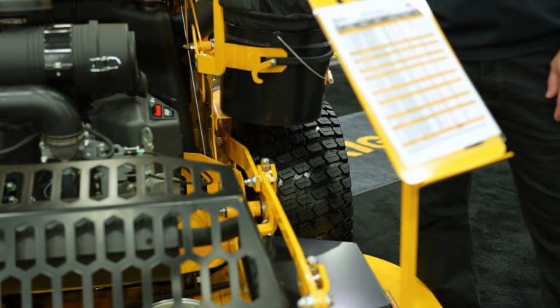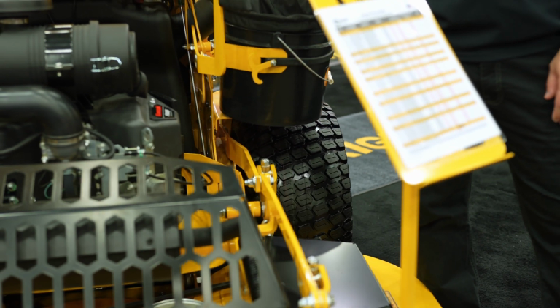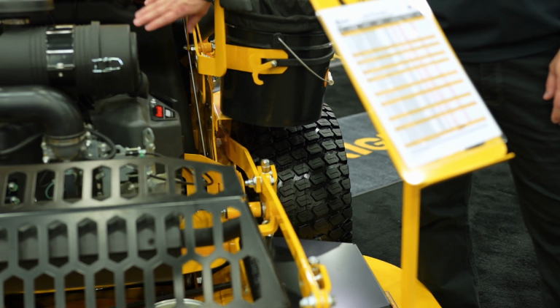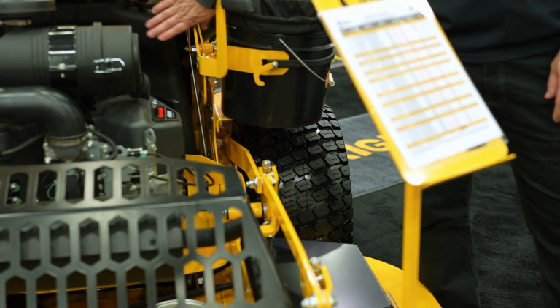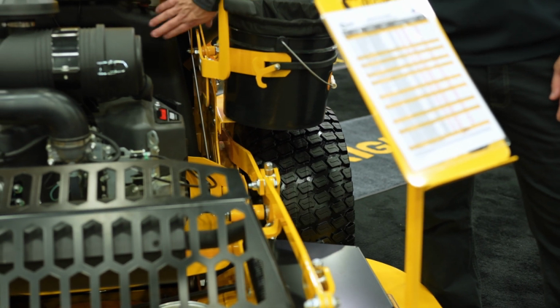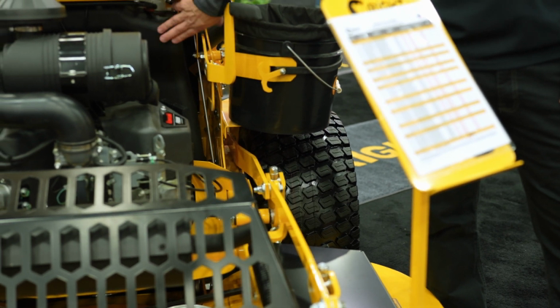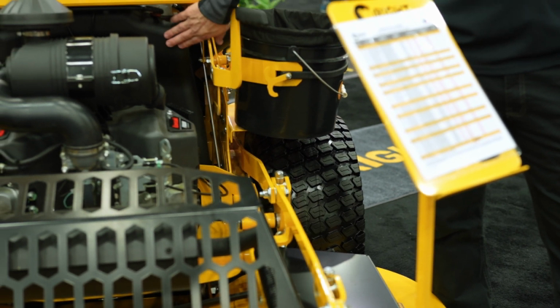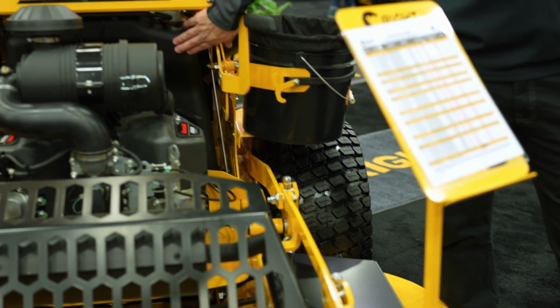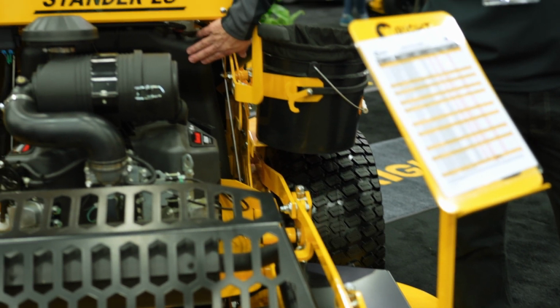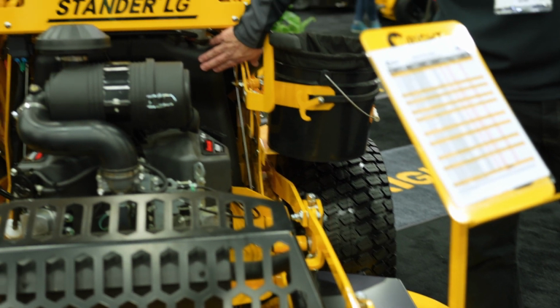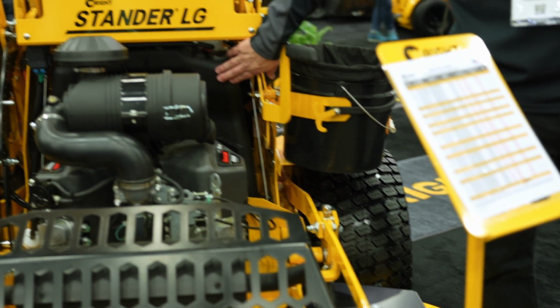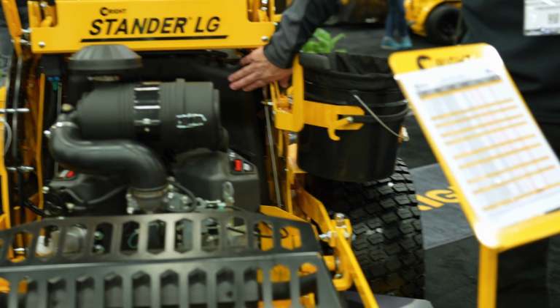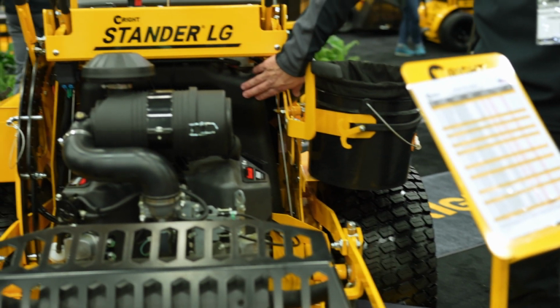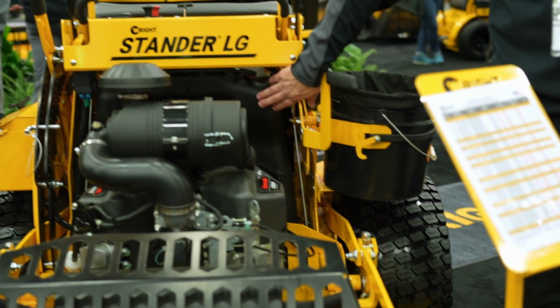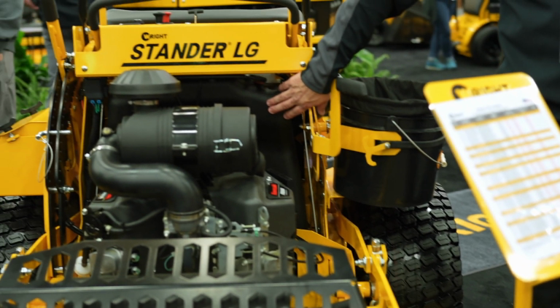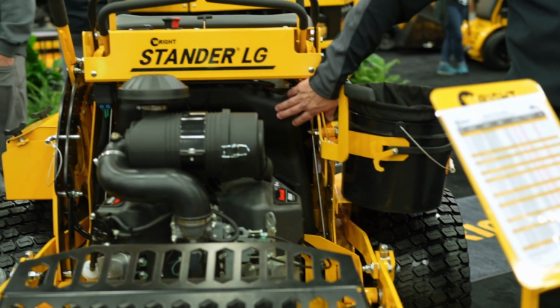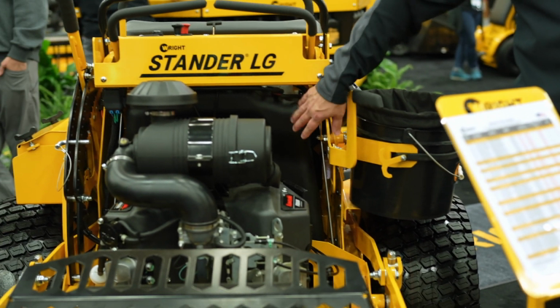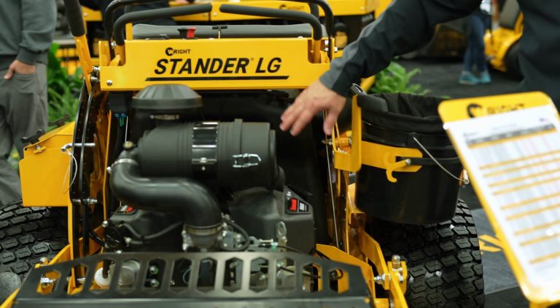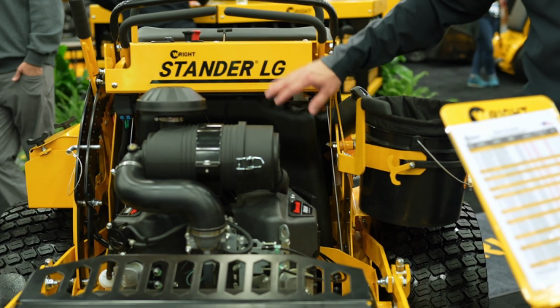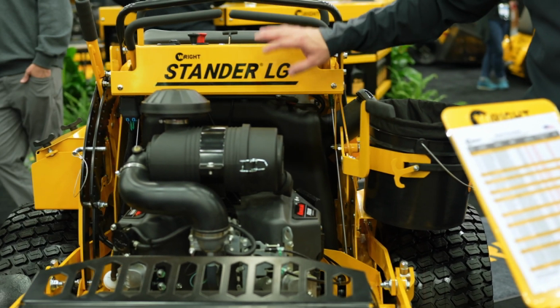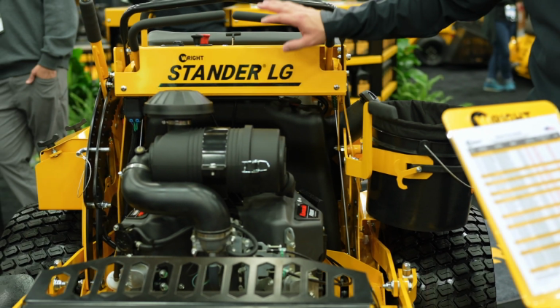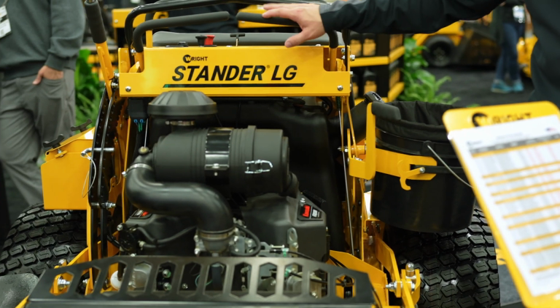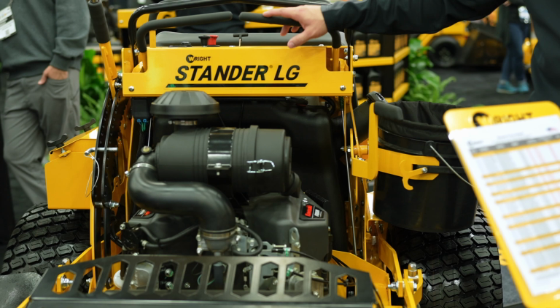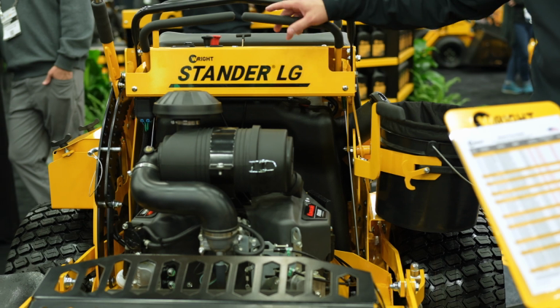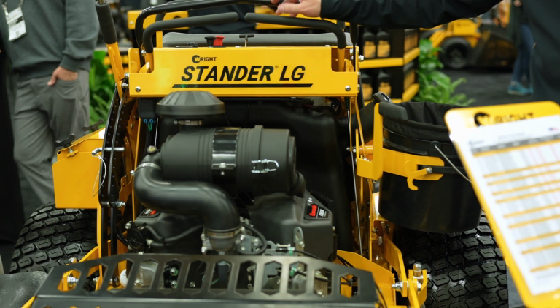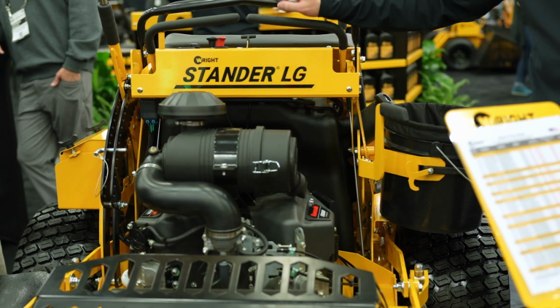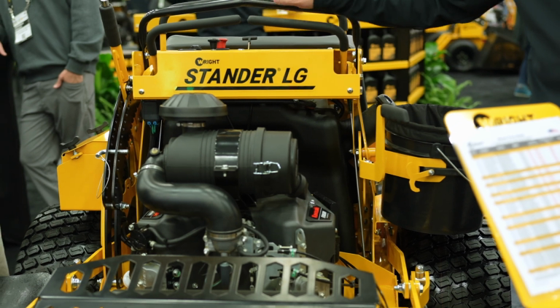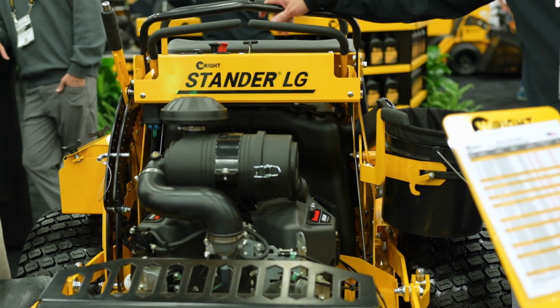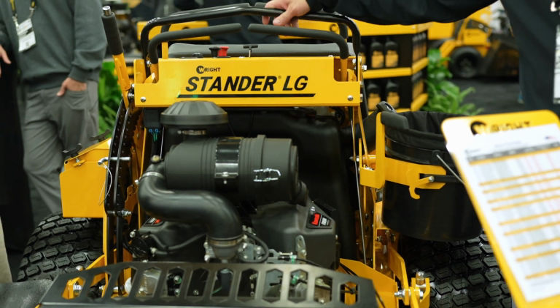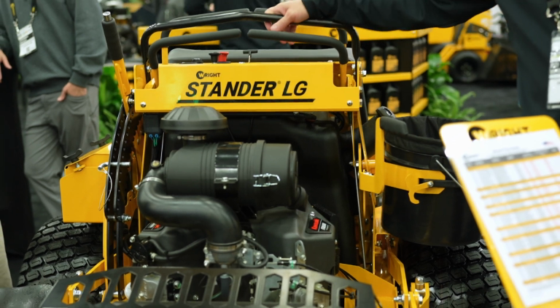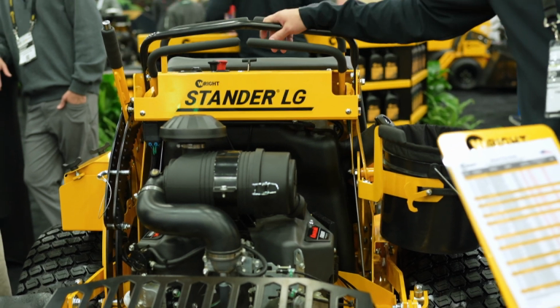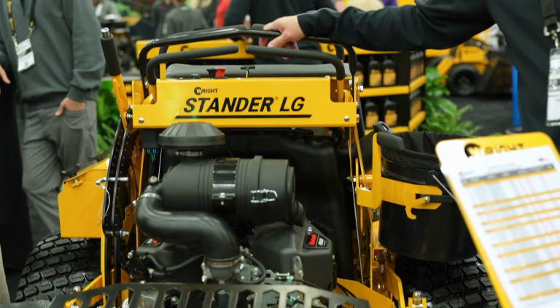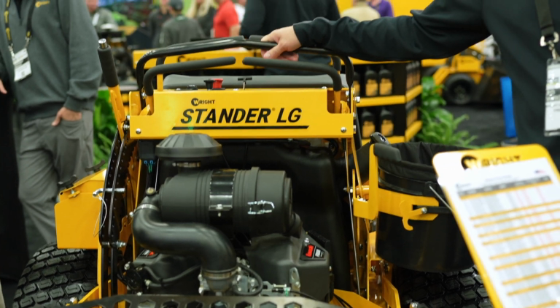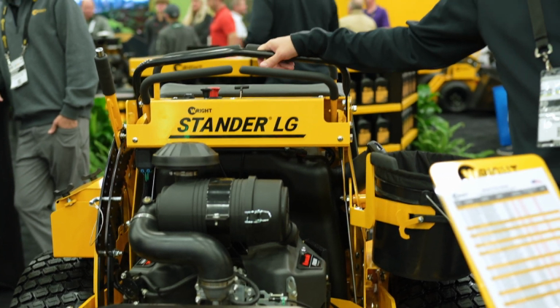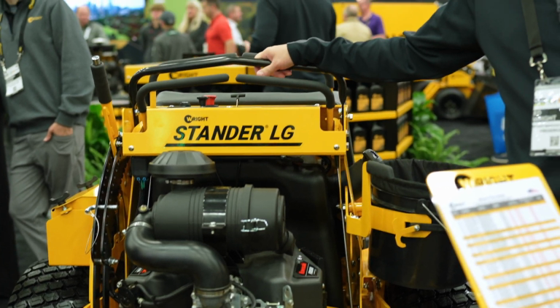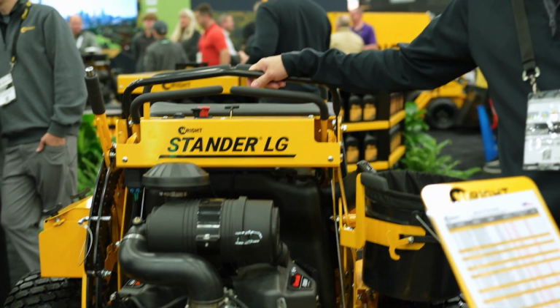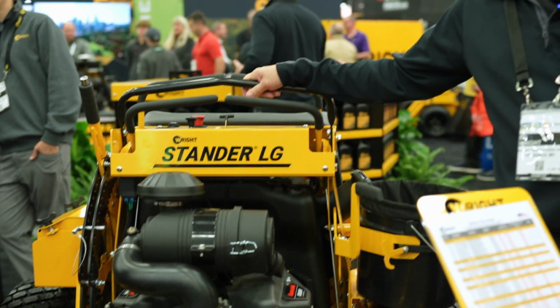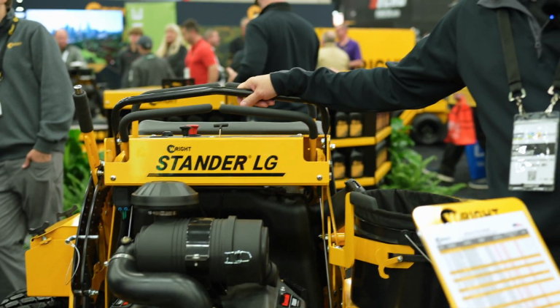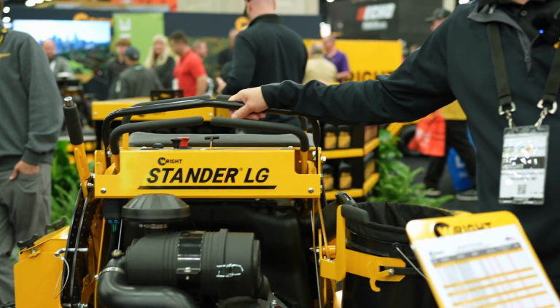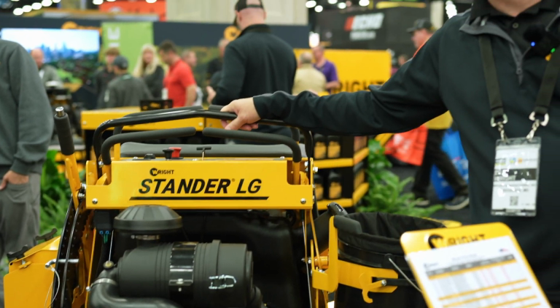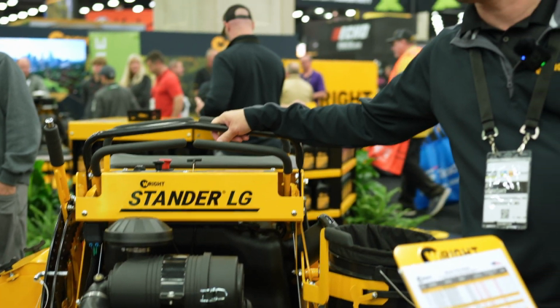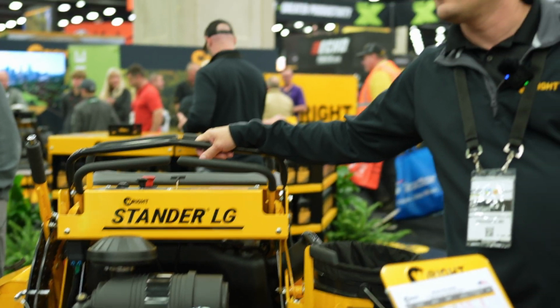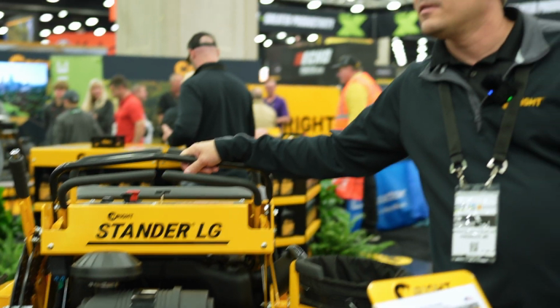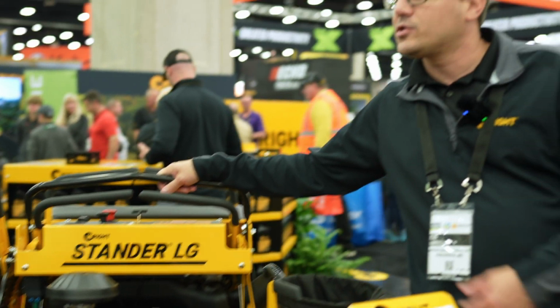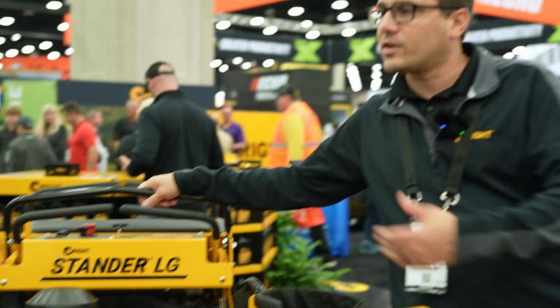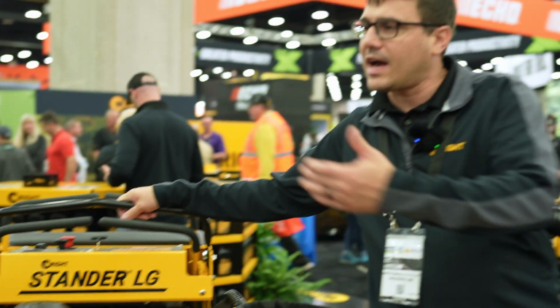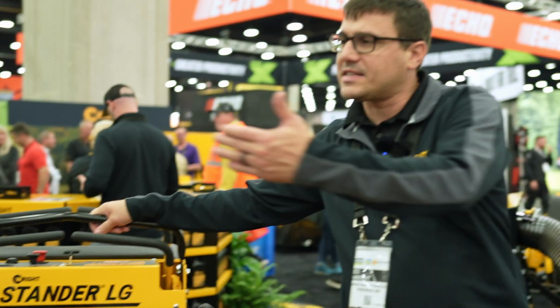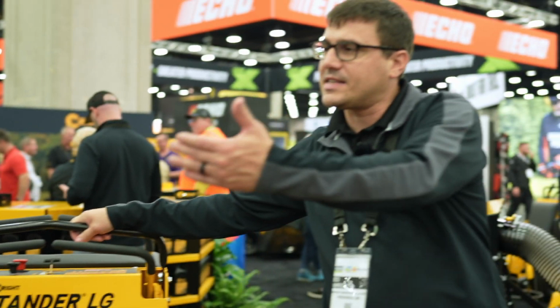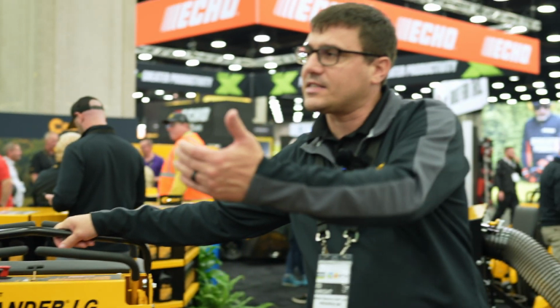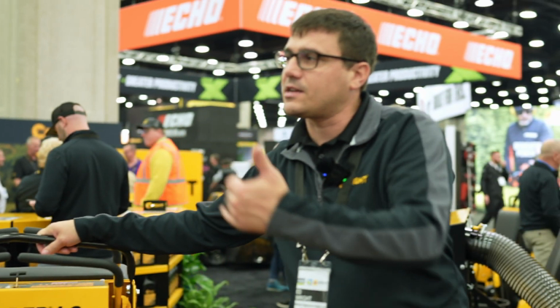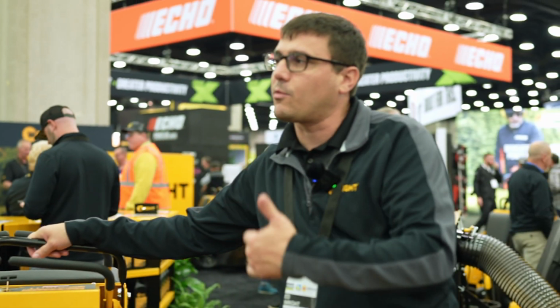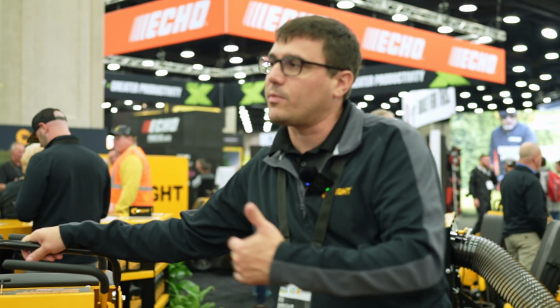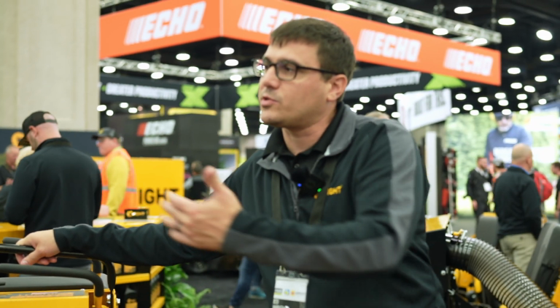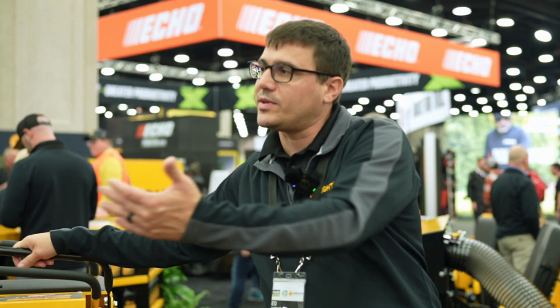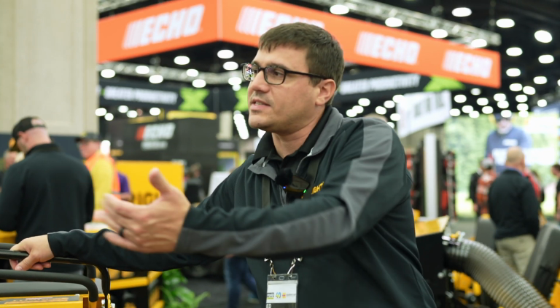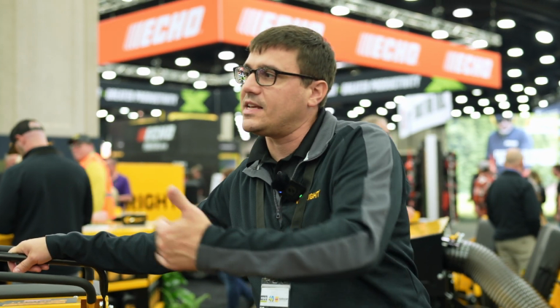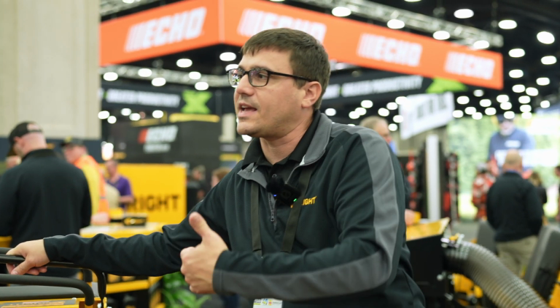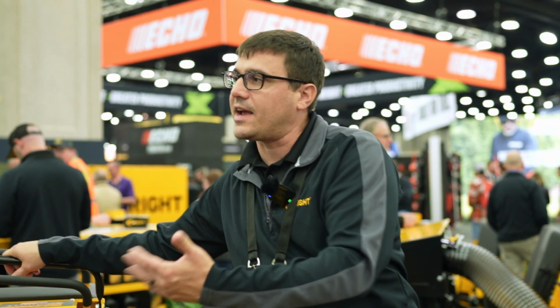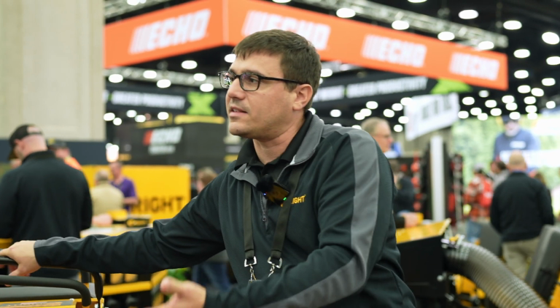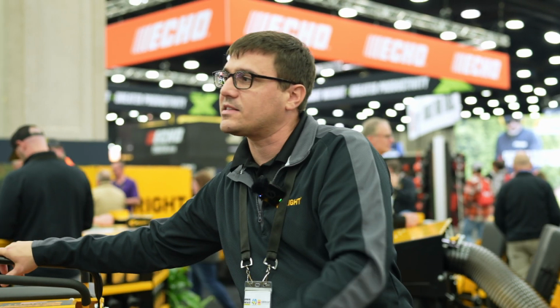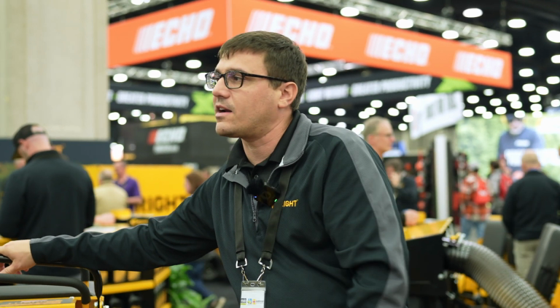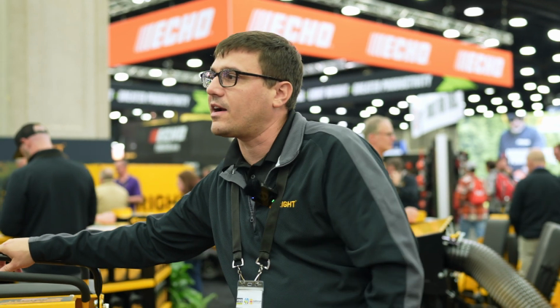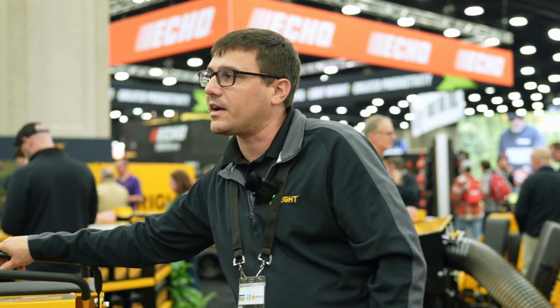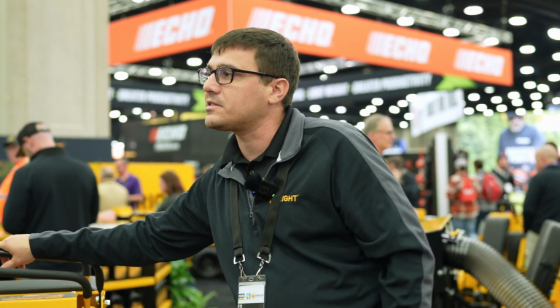It's got 11.5 gallons of gas and goes about the same ground speed as a standard ZK, so it kind of sits somewhere between the ZK and the standard S.